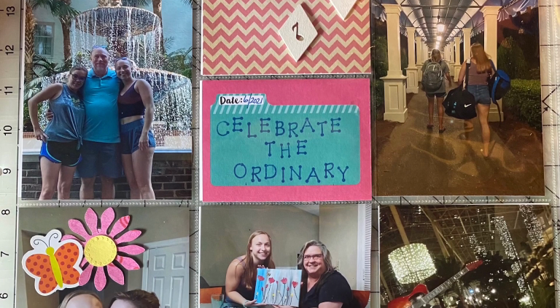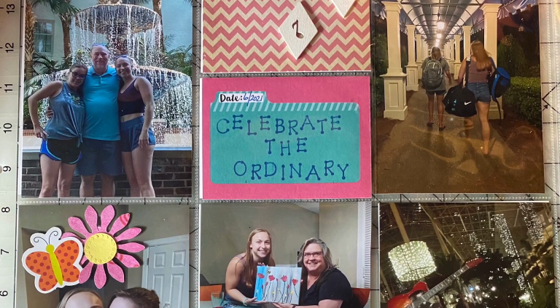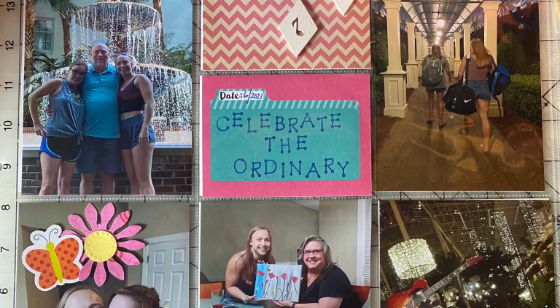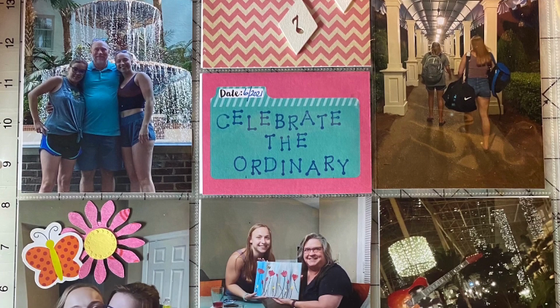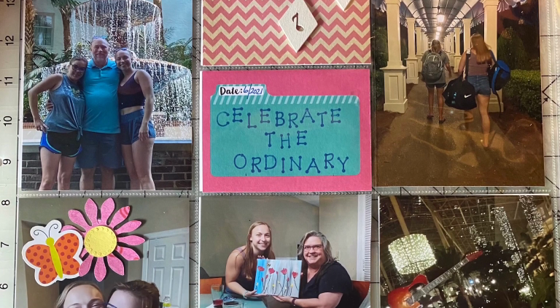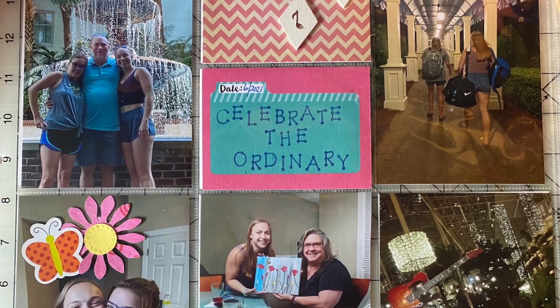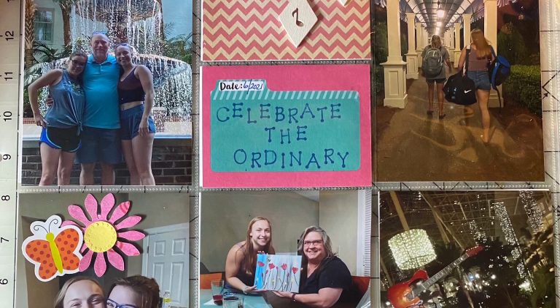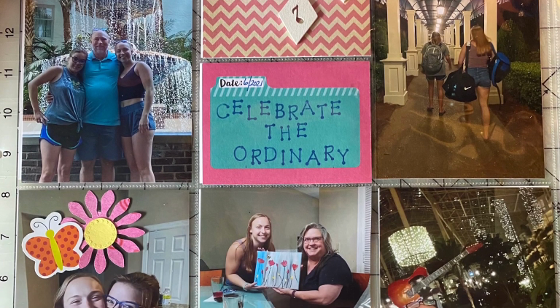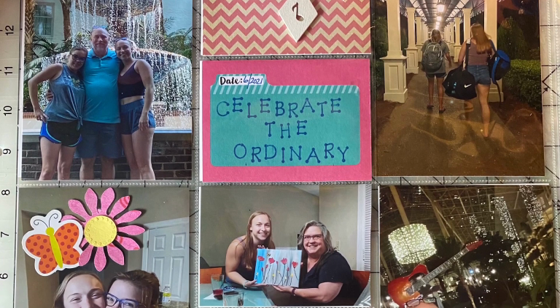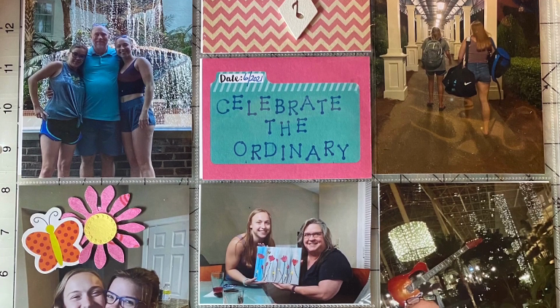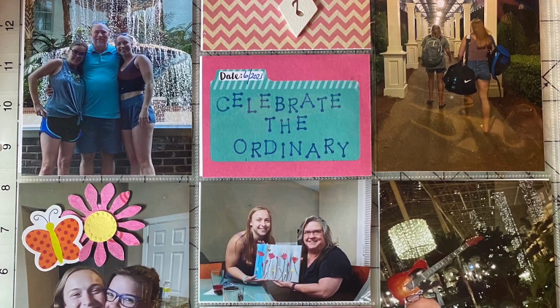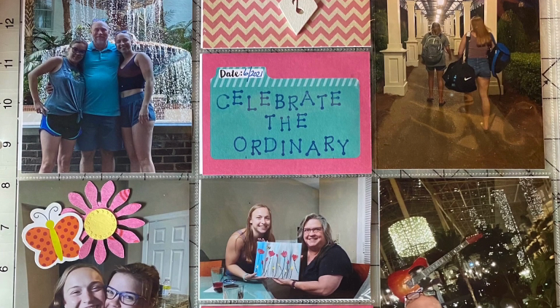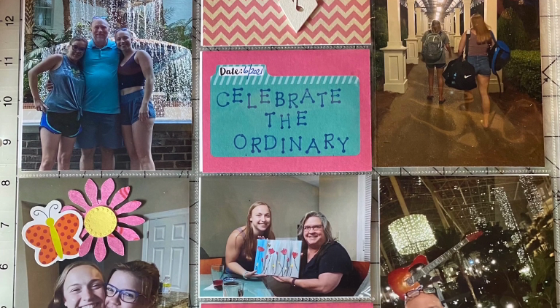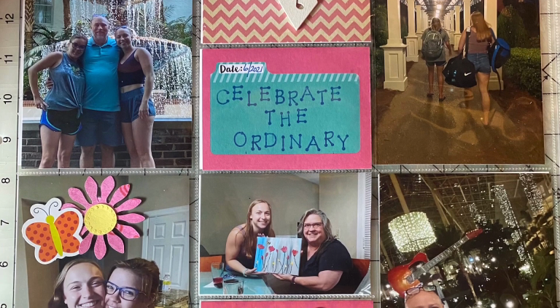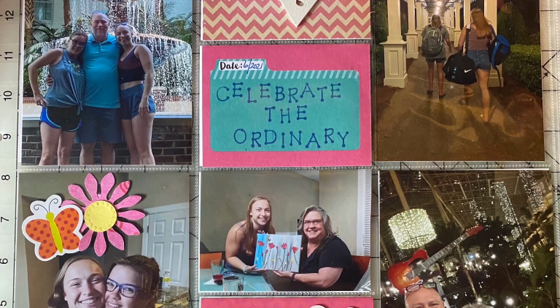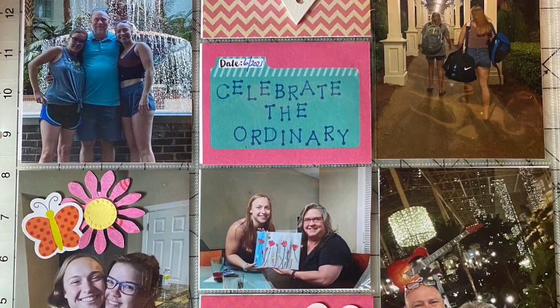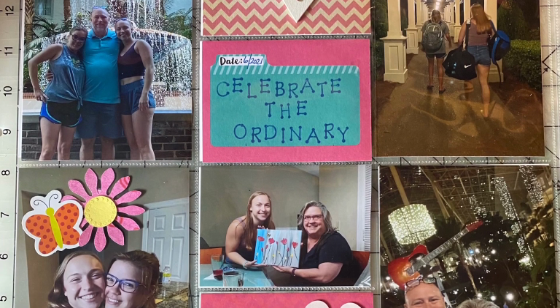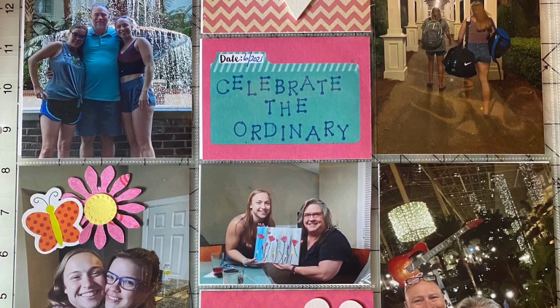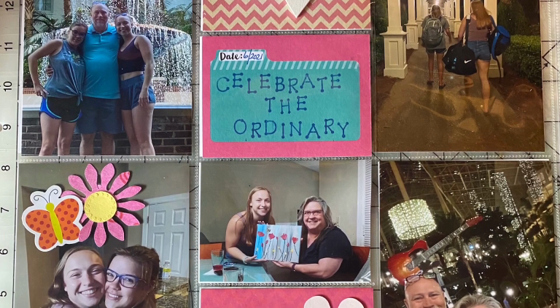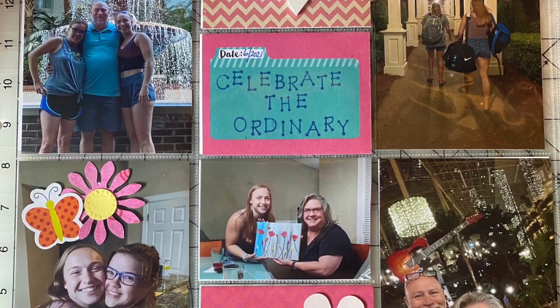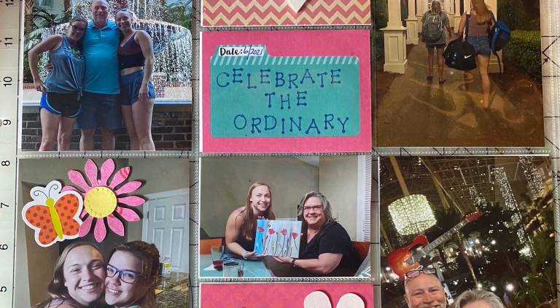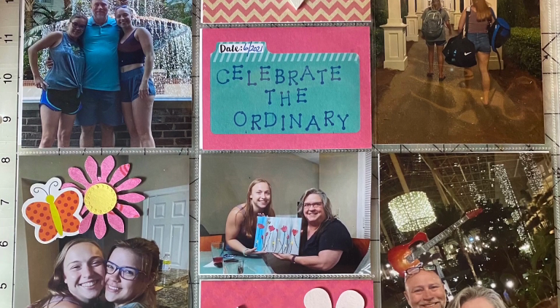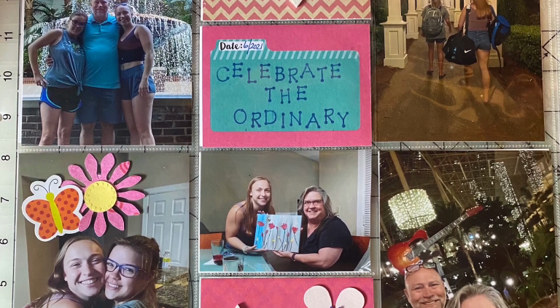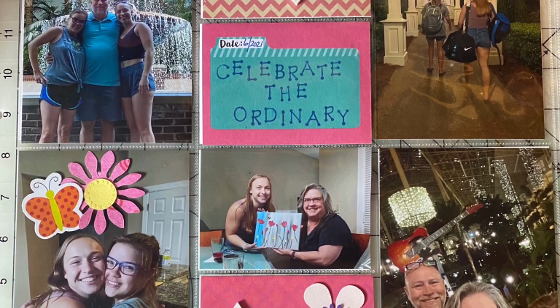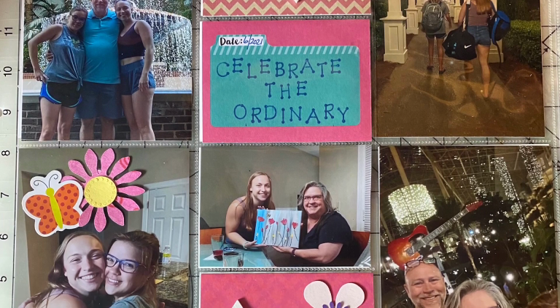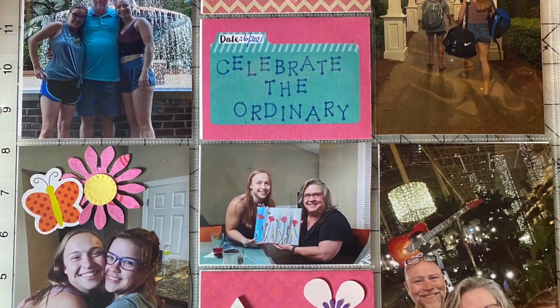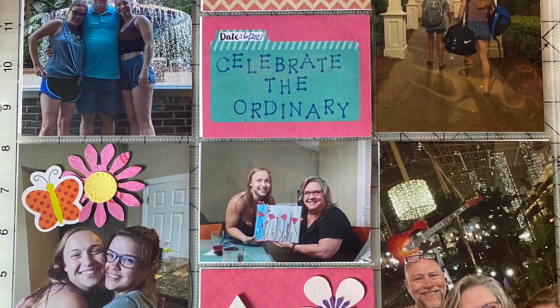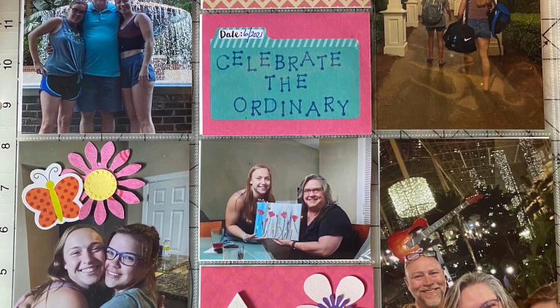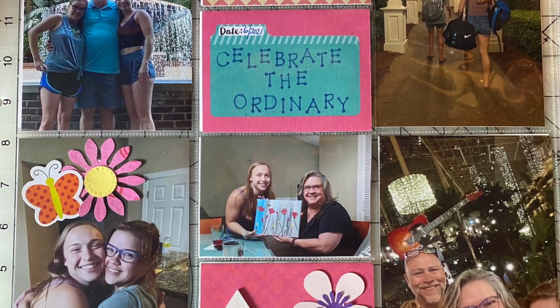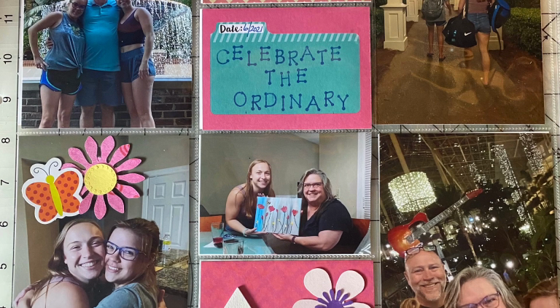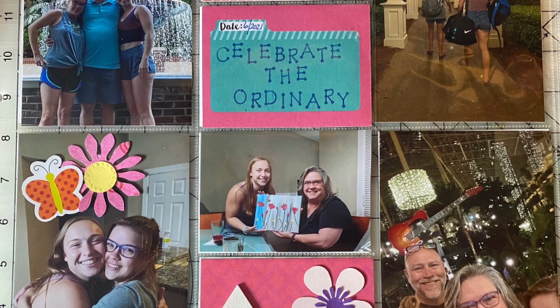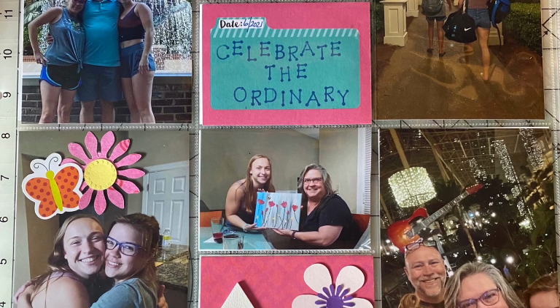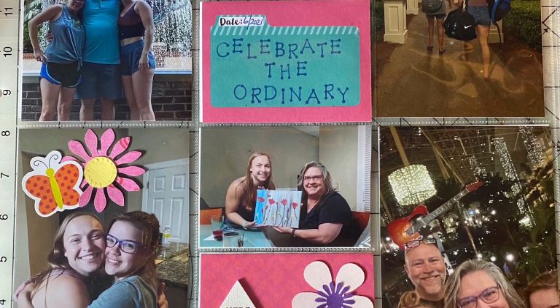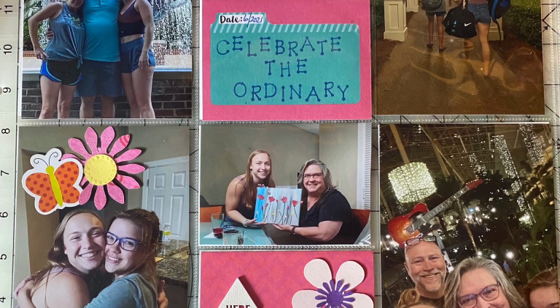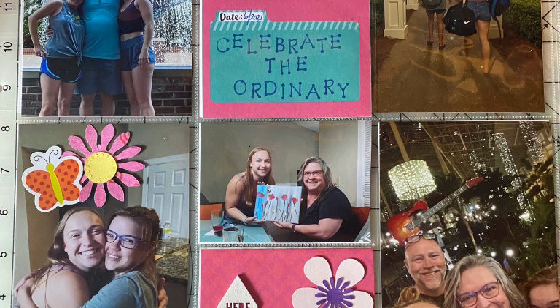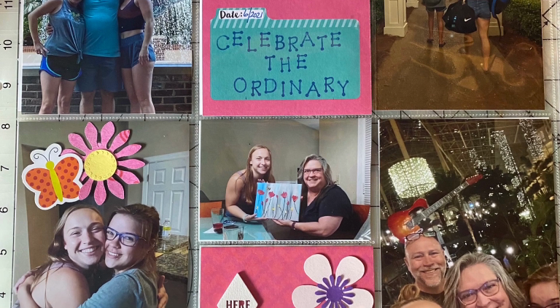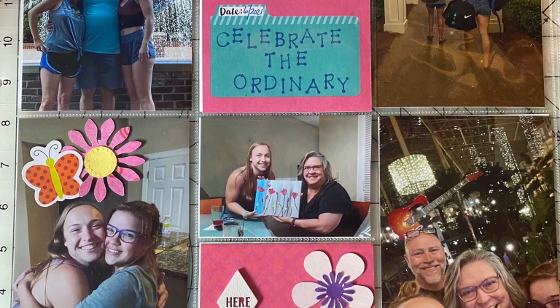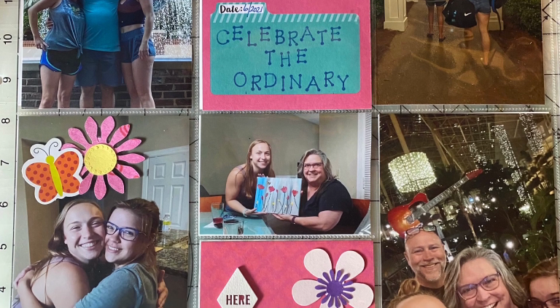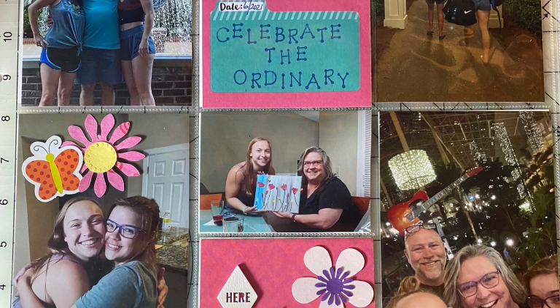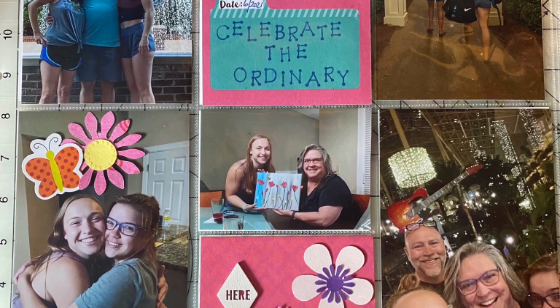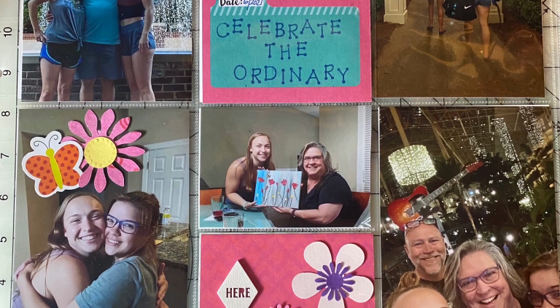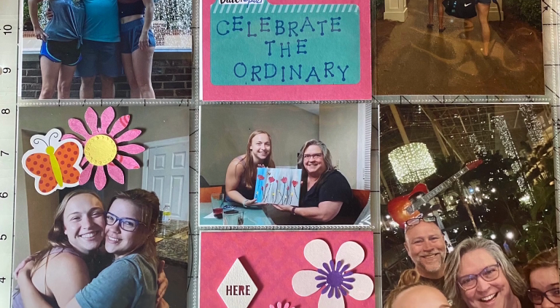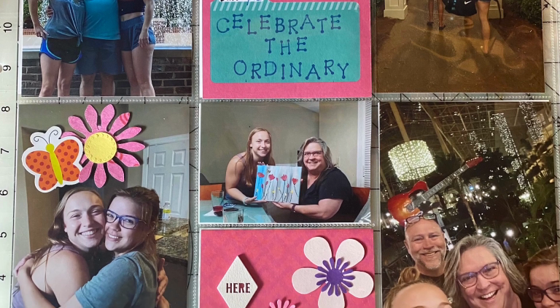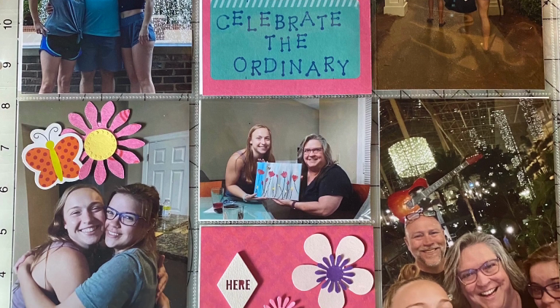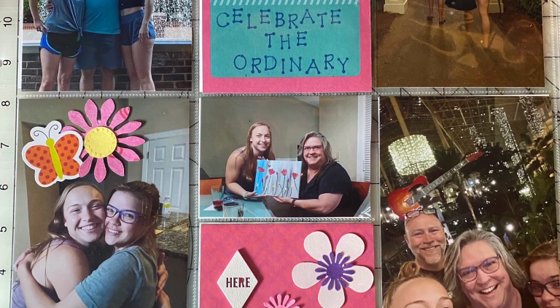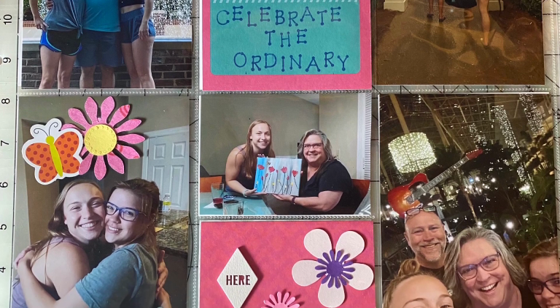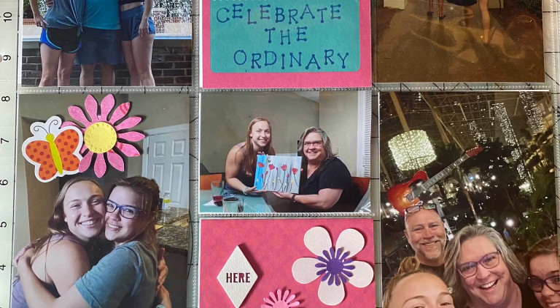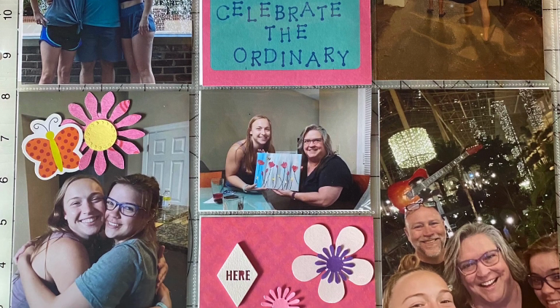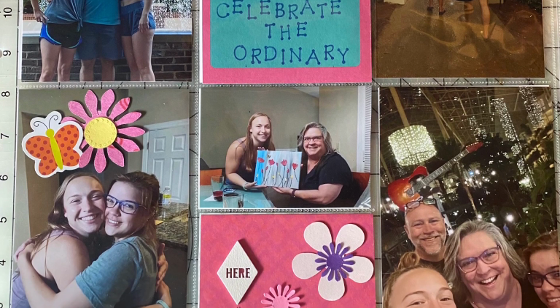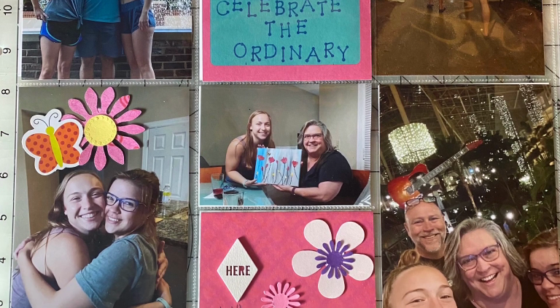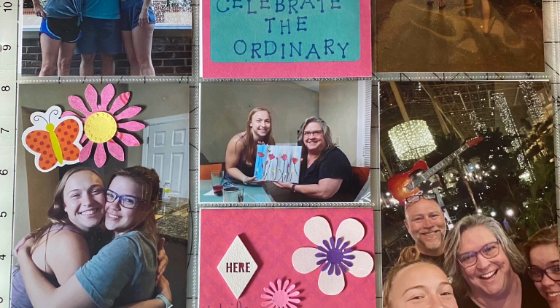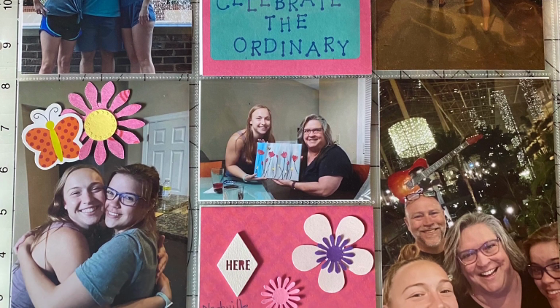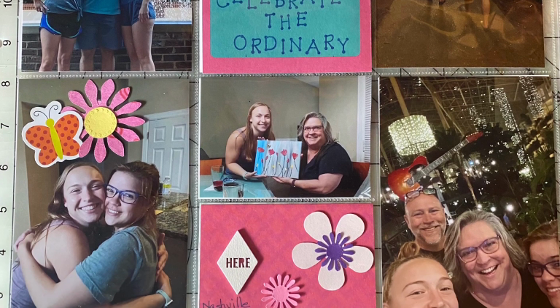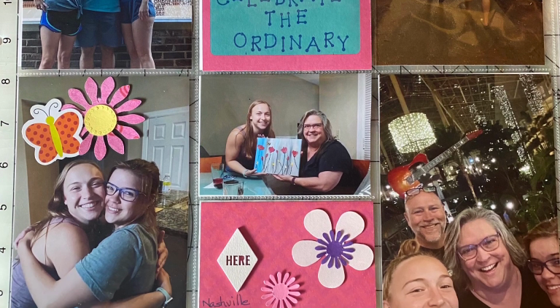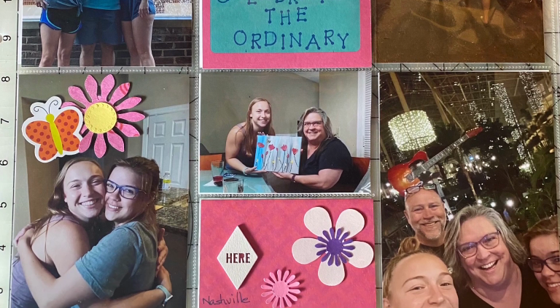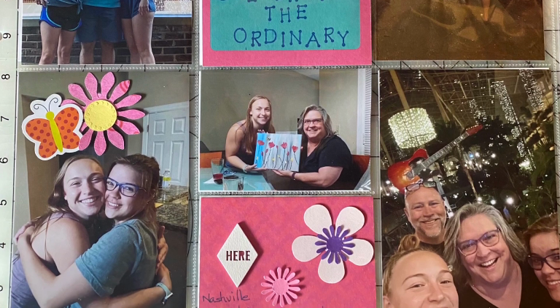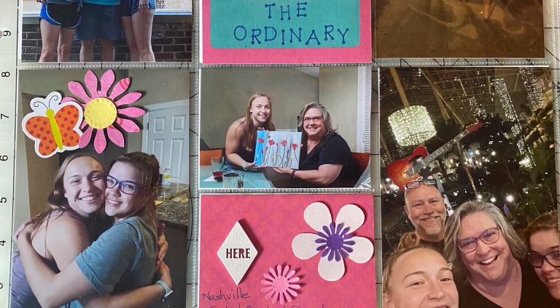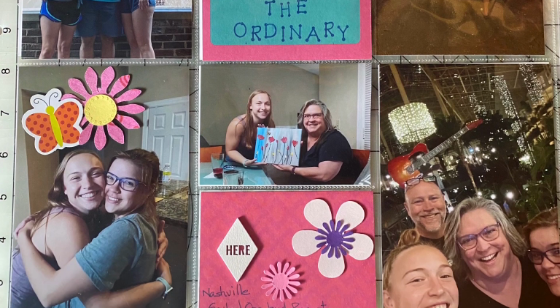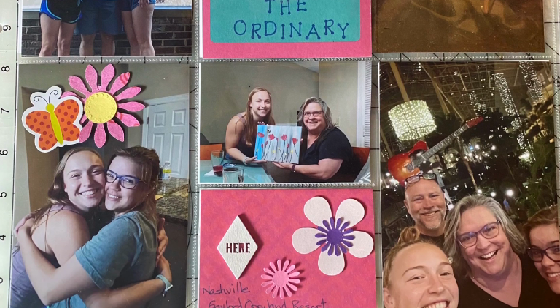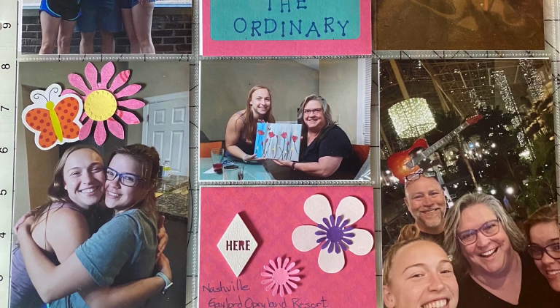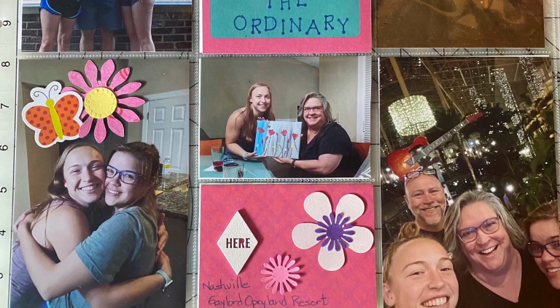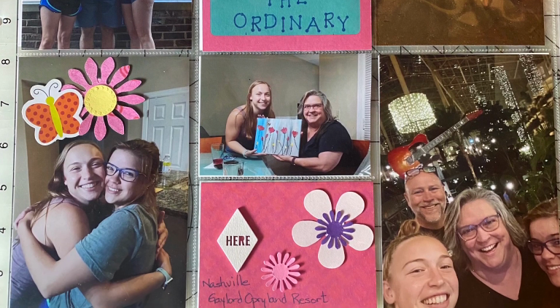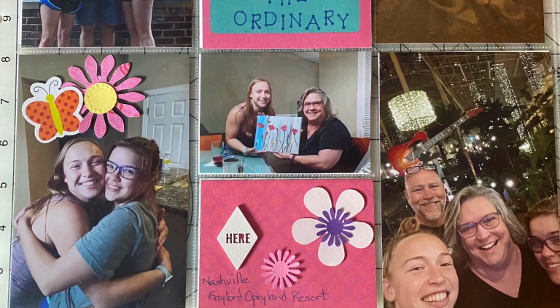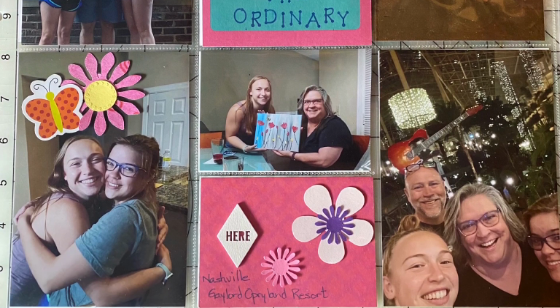Let's keep on scrapping our stash. Here are two more videos — we can keep on using our stash.